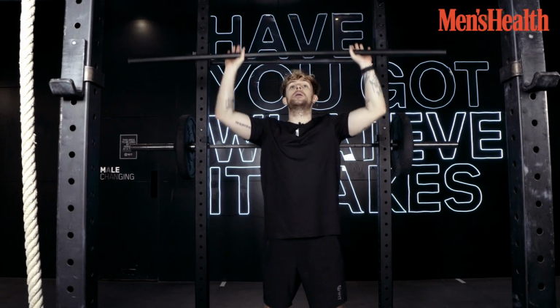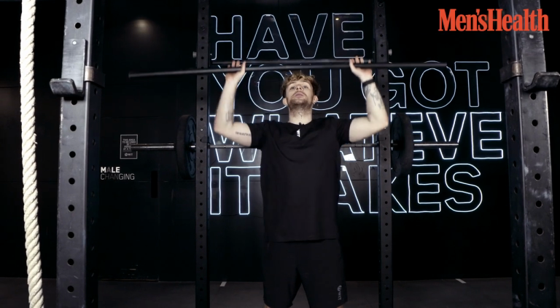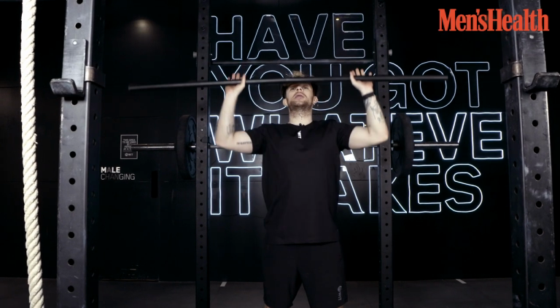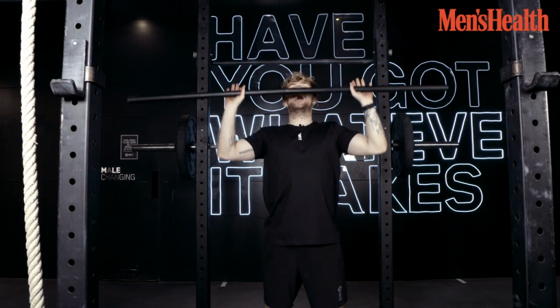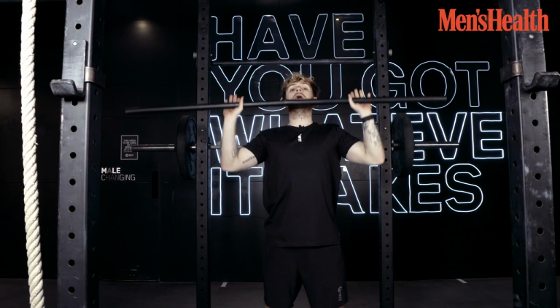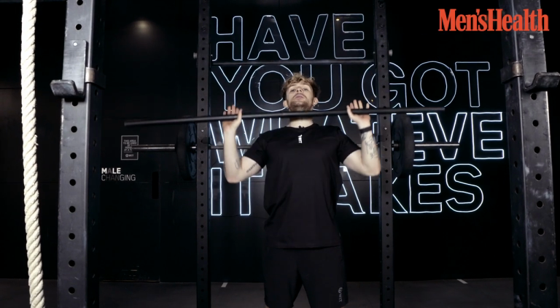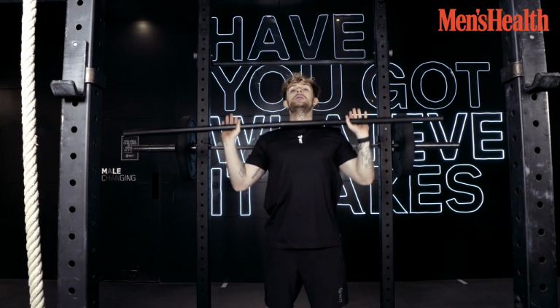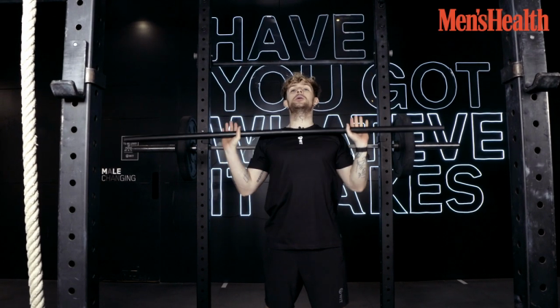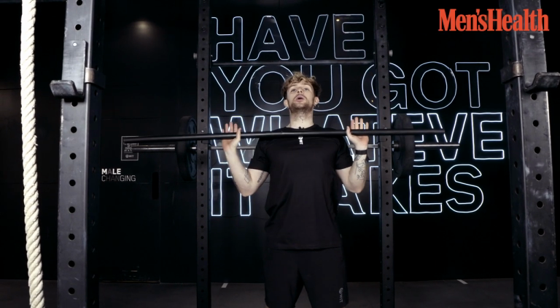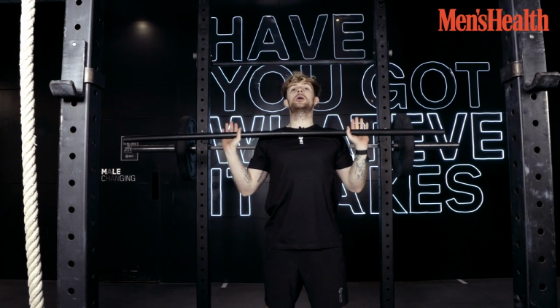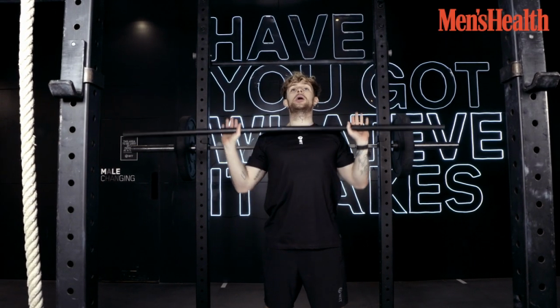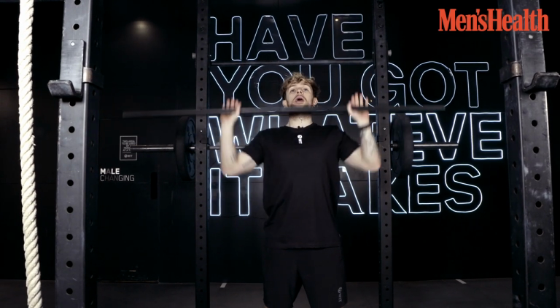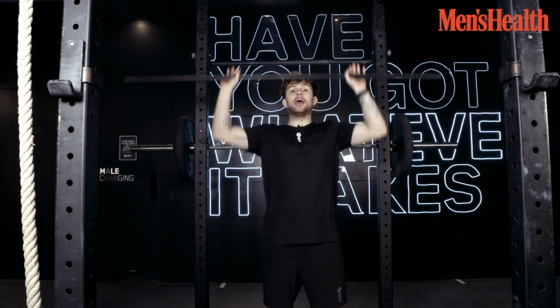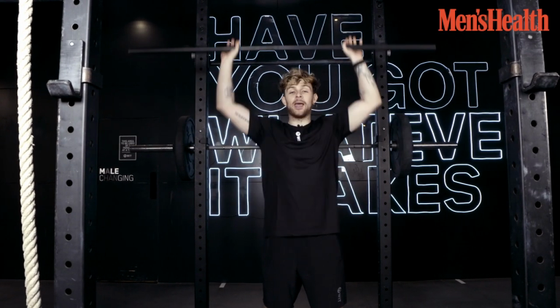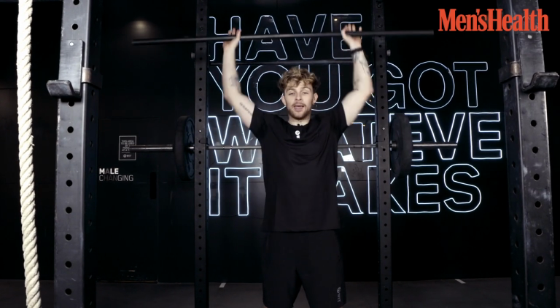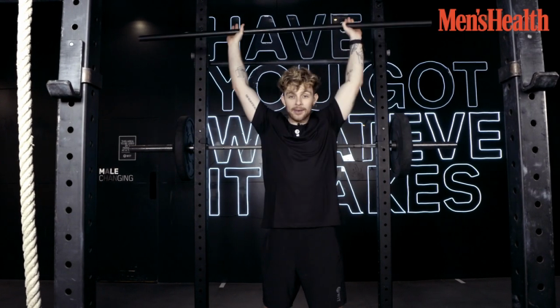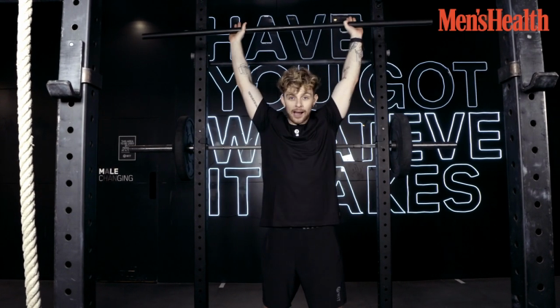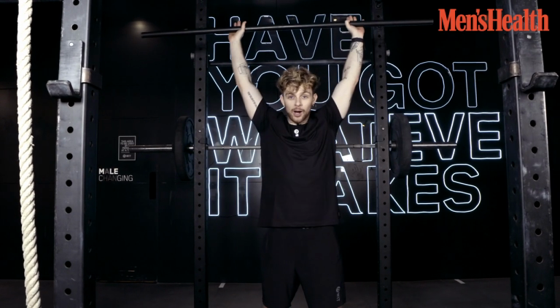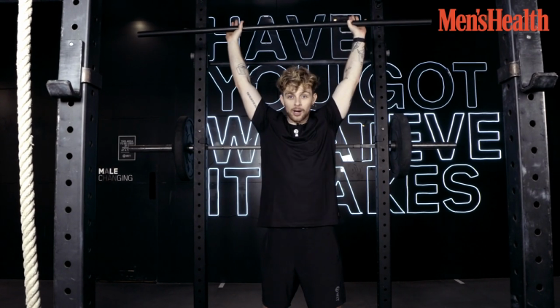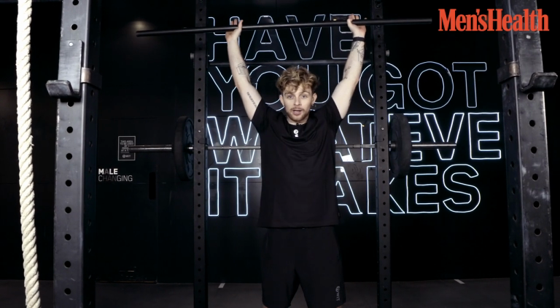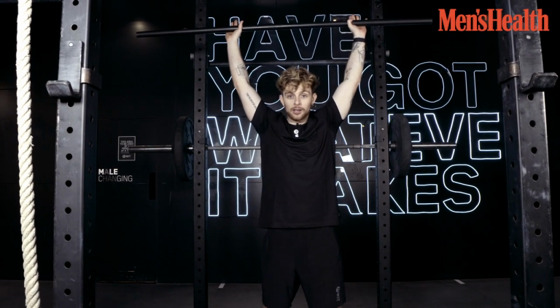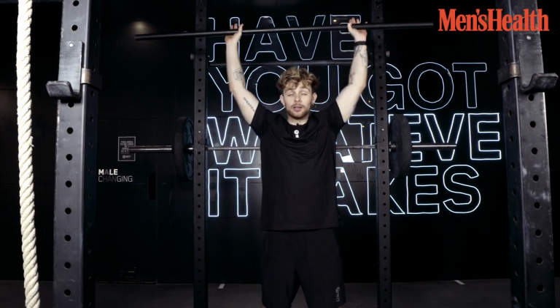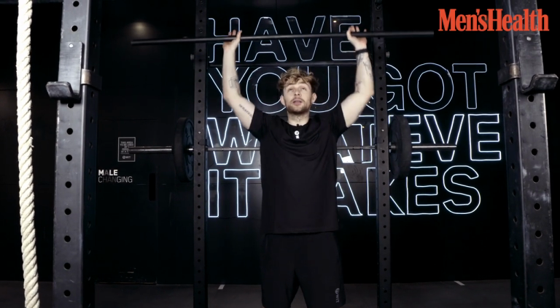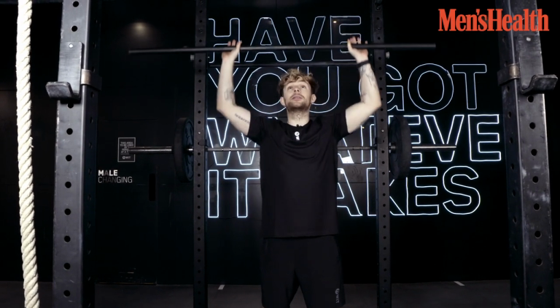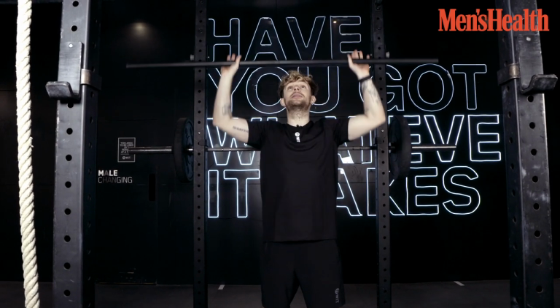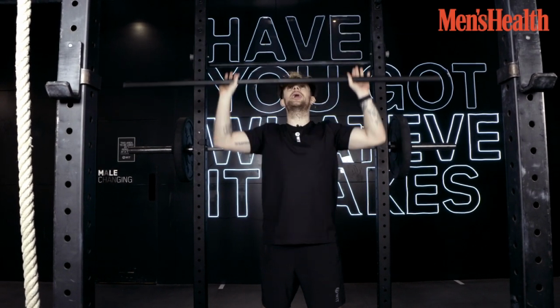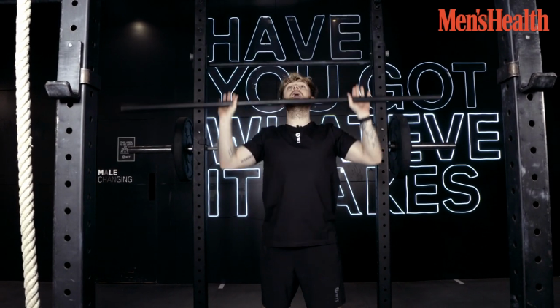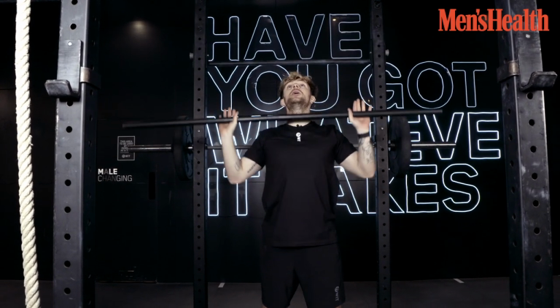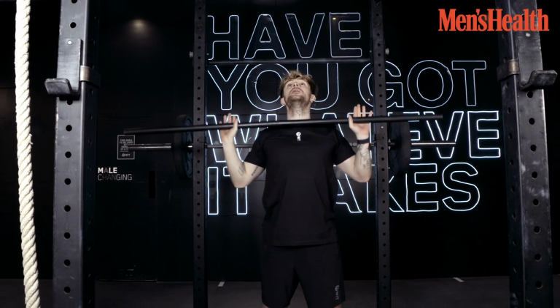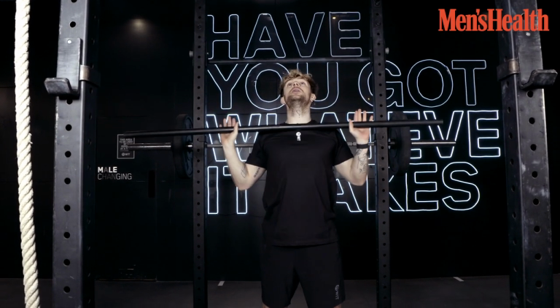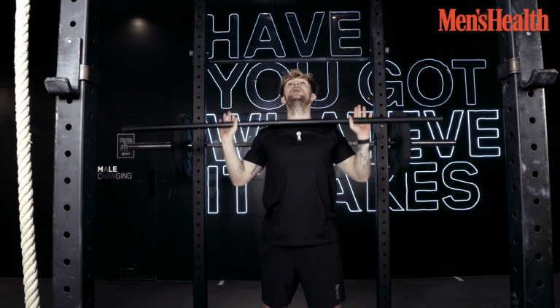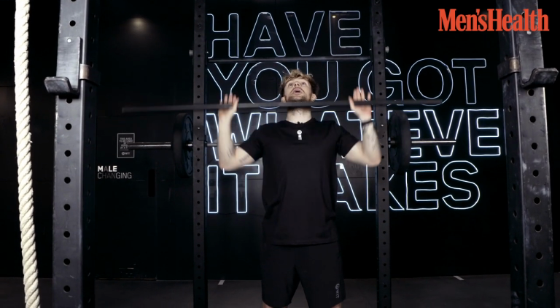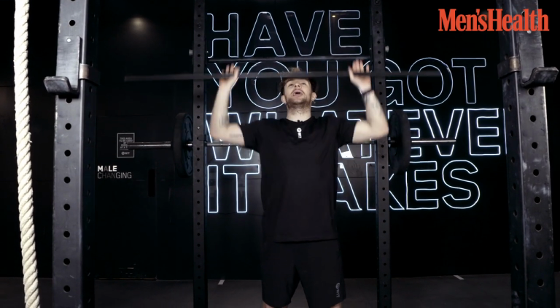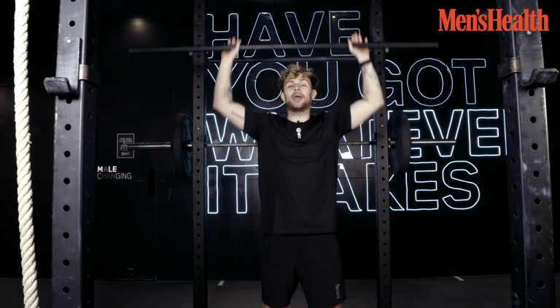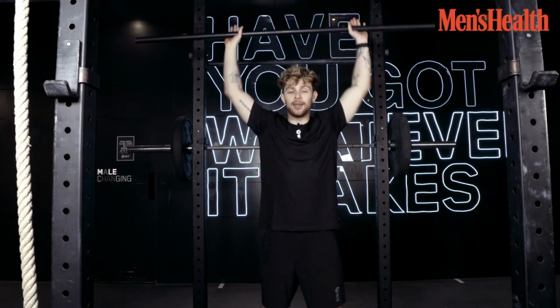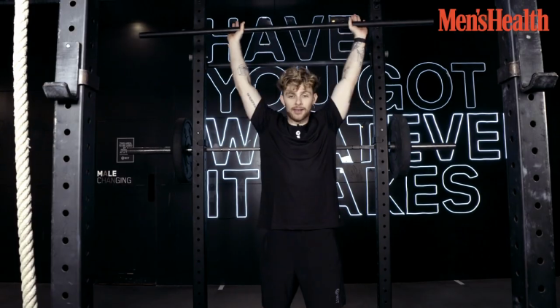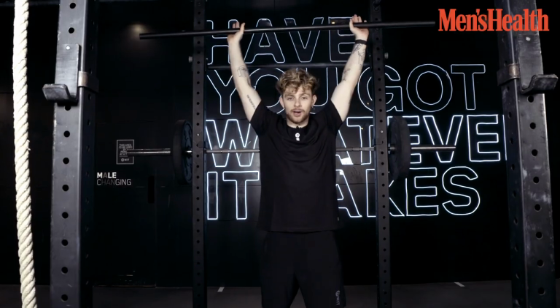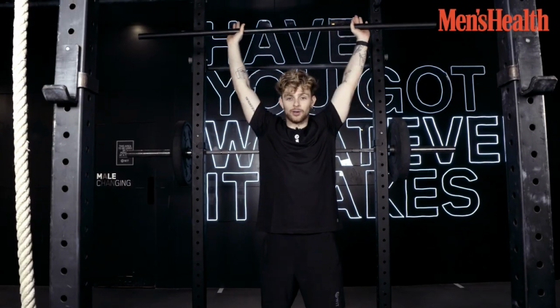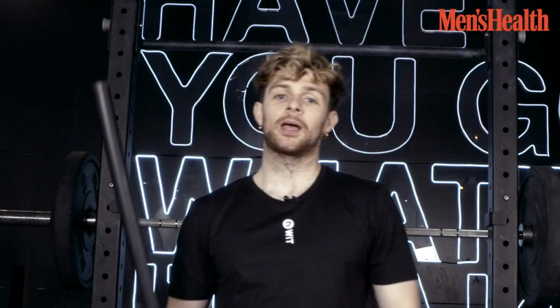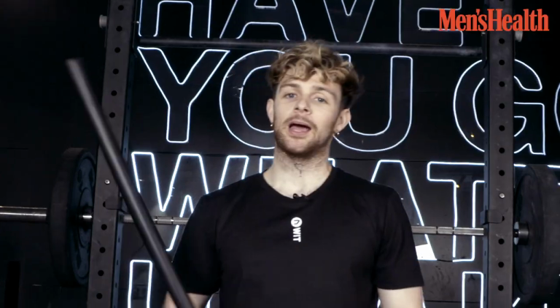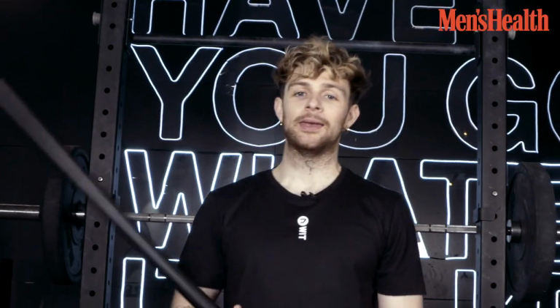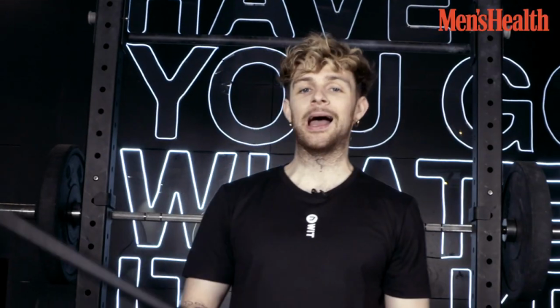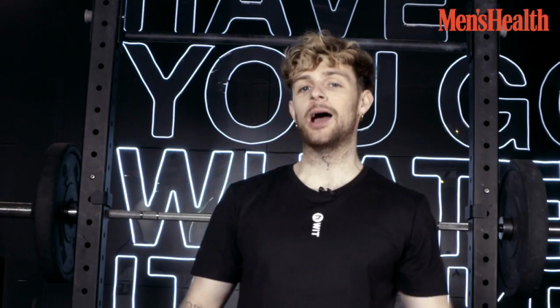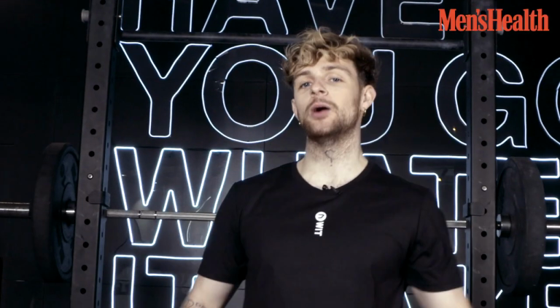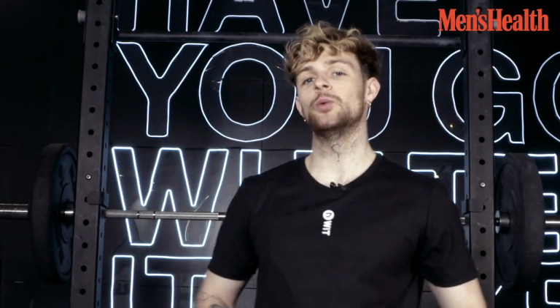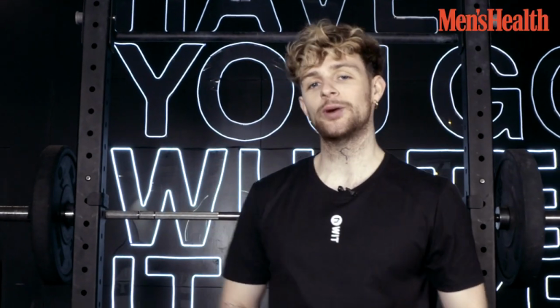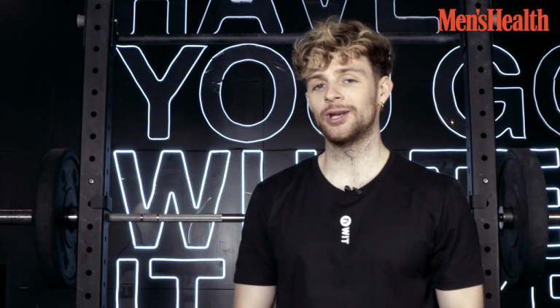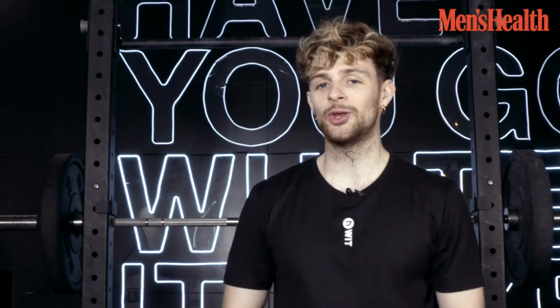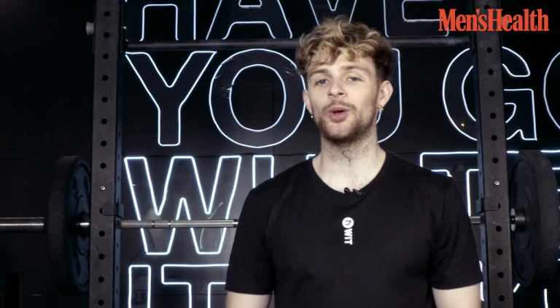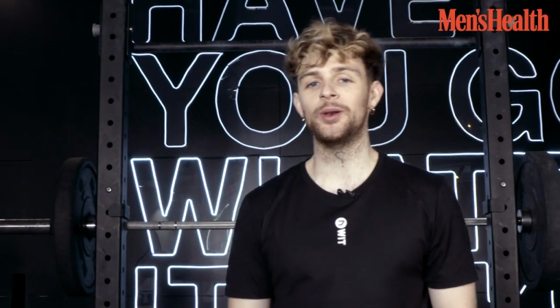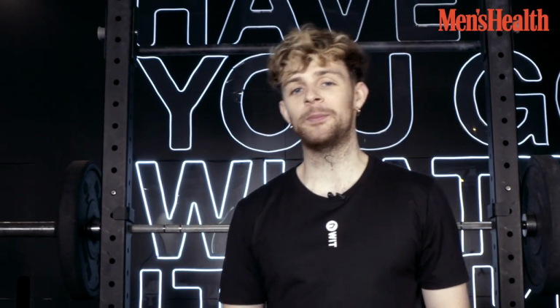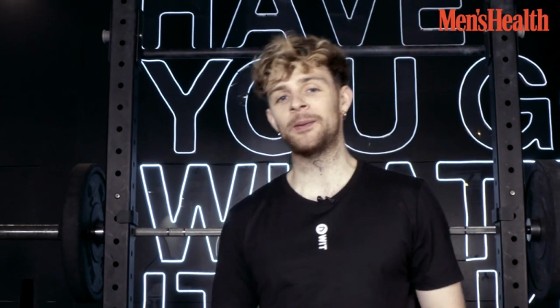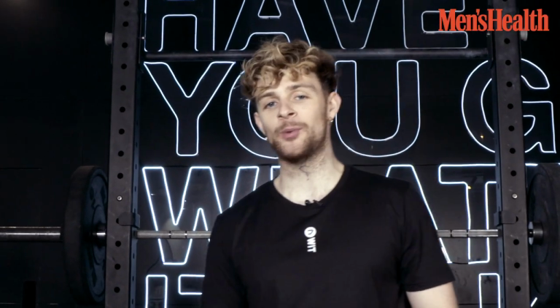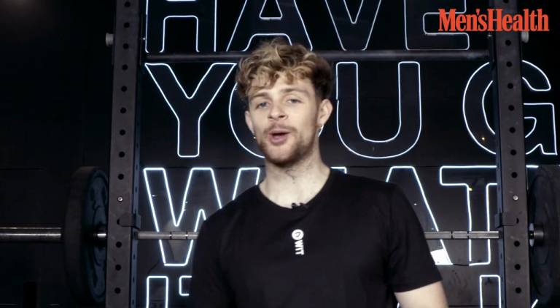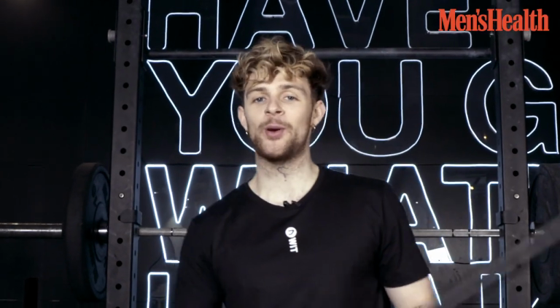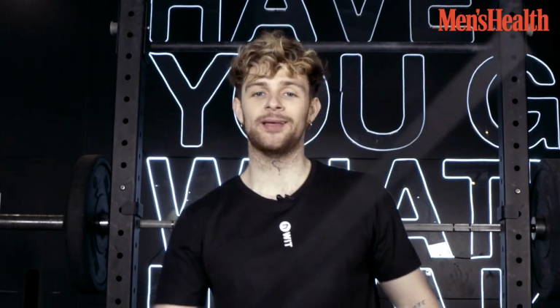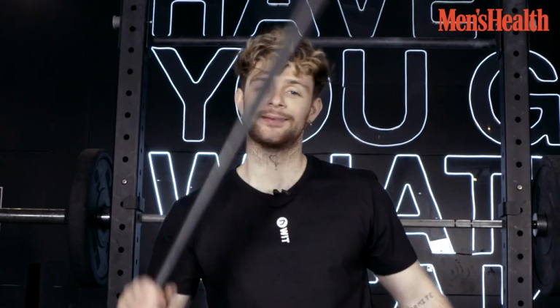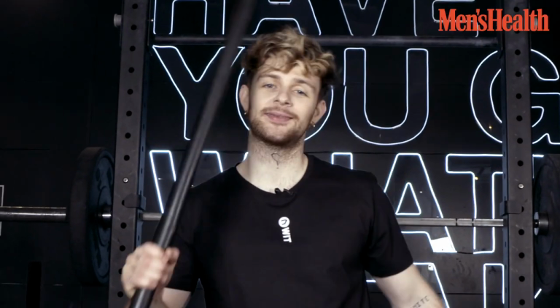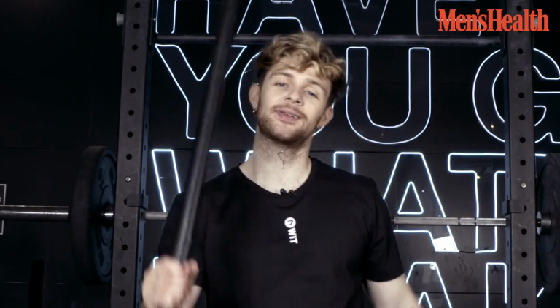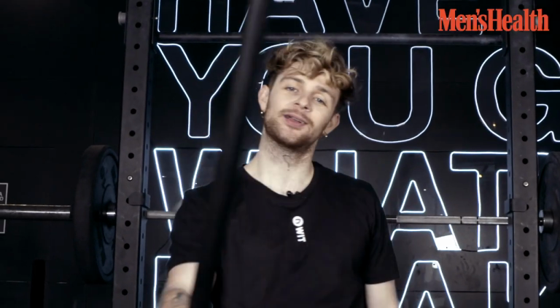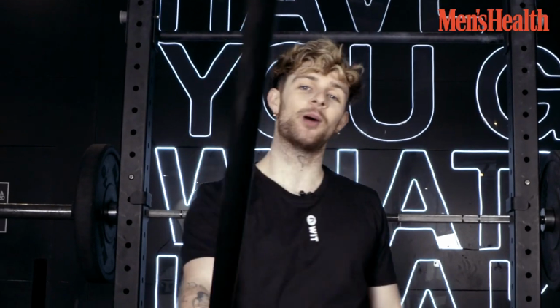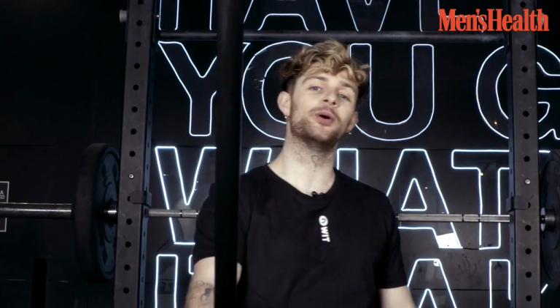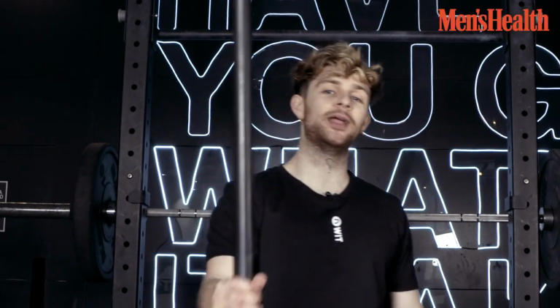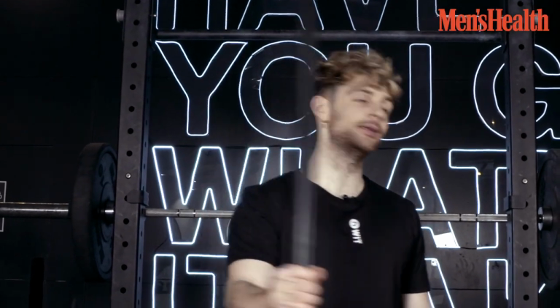Make sure you're not moving your legs because it's a strict overhead press. Down, head out. Down, head out. And now we're going to do it with the big boy weights. Come on then.